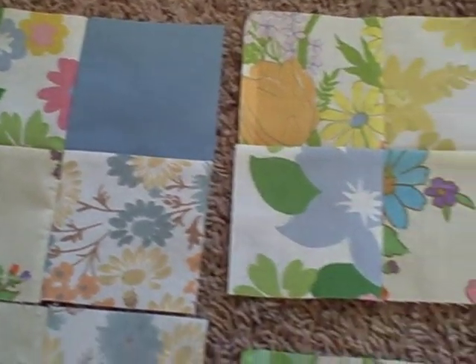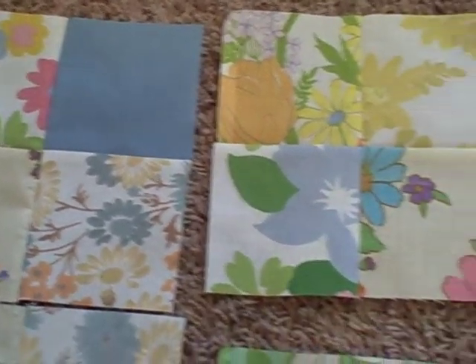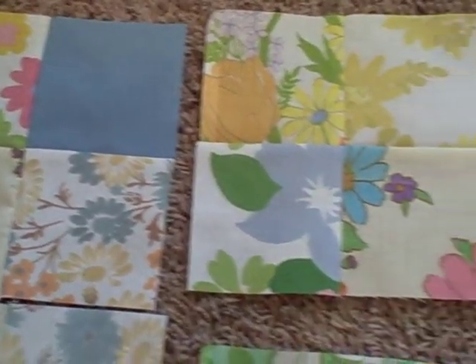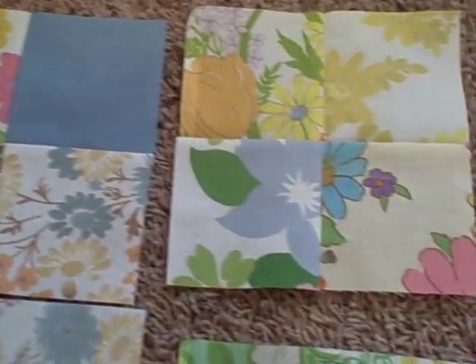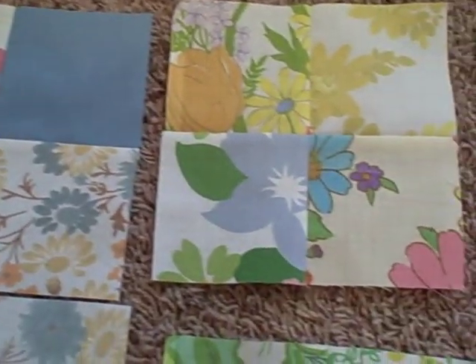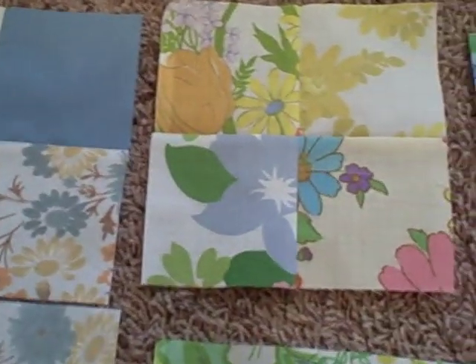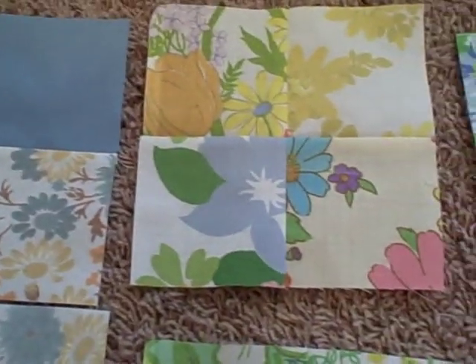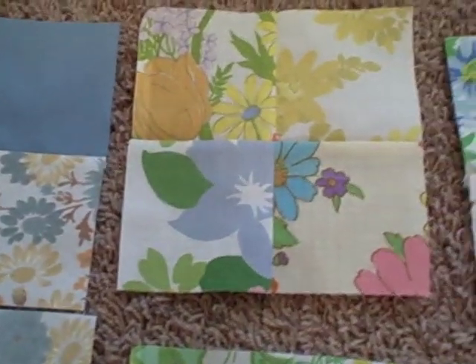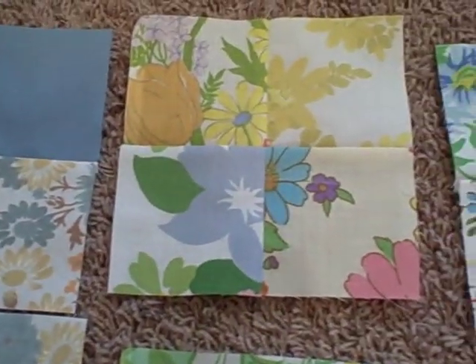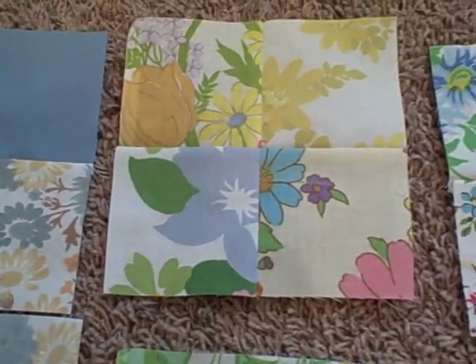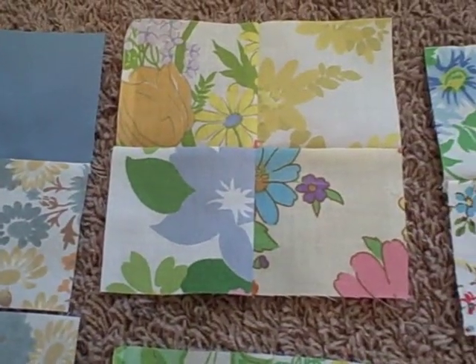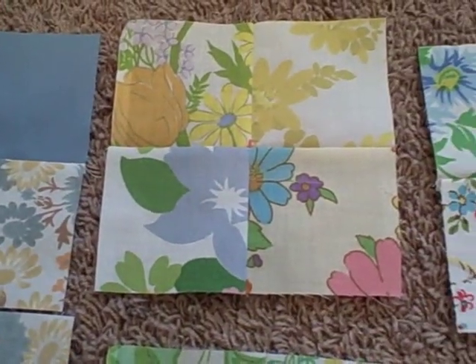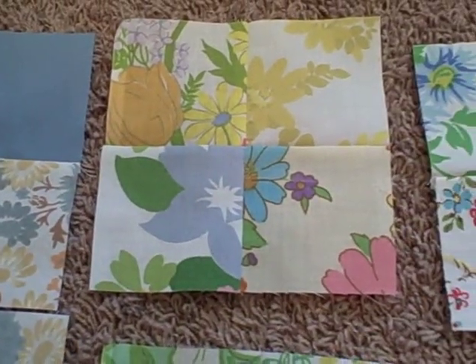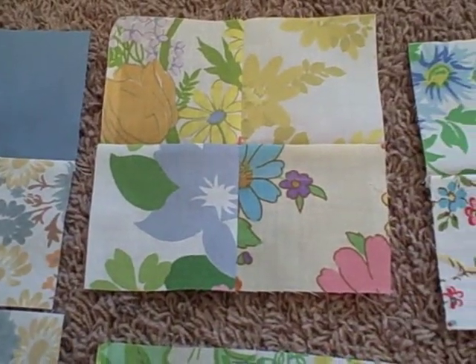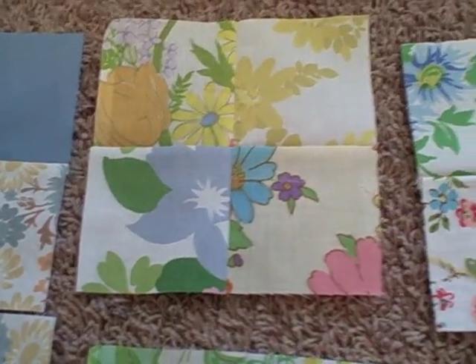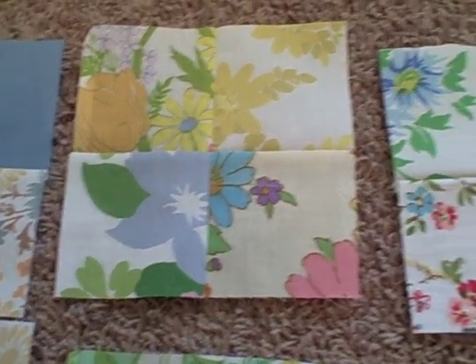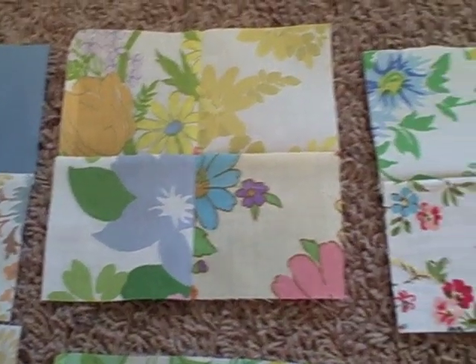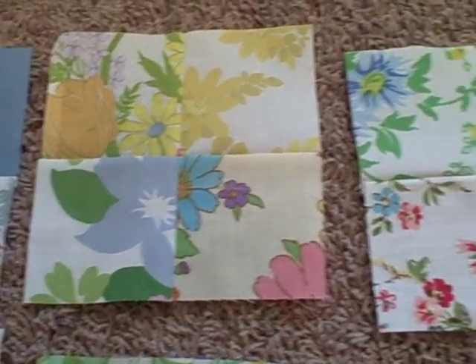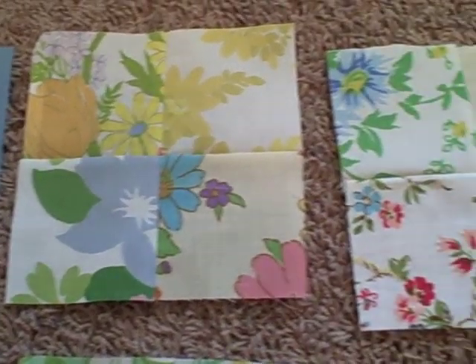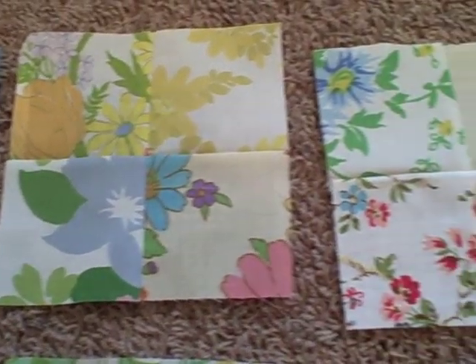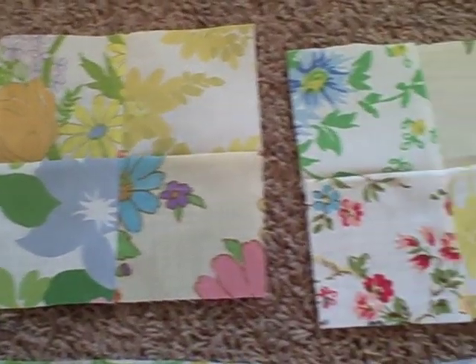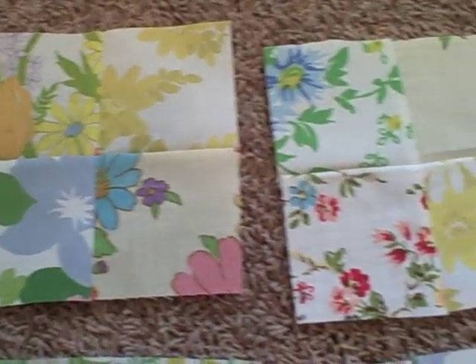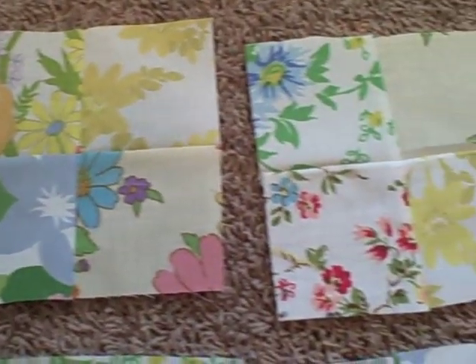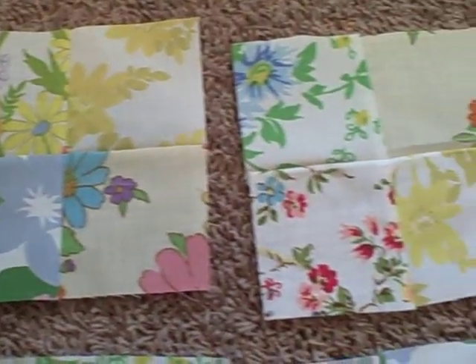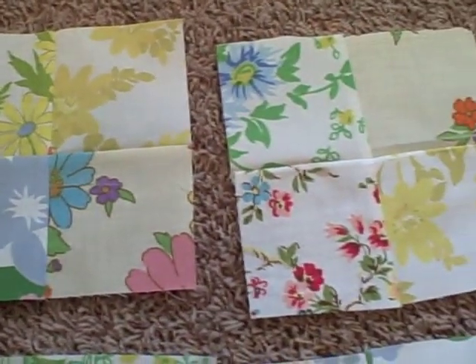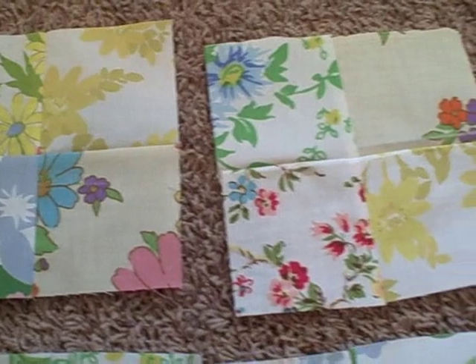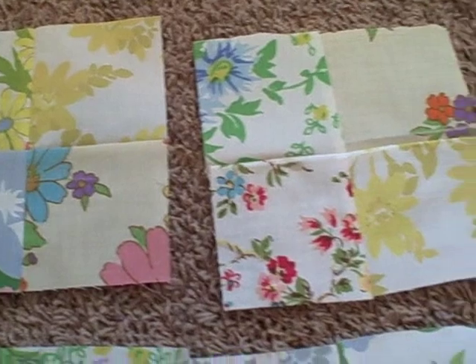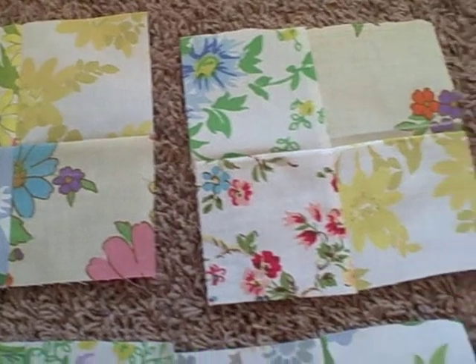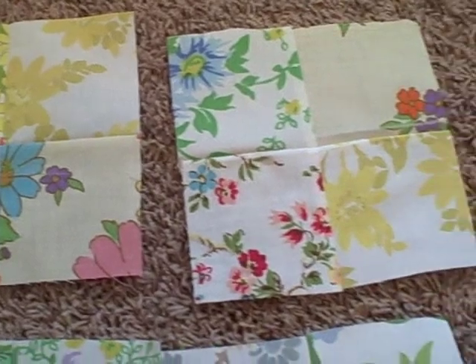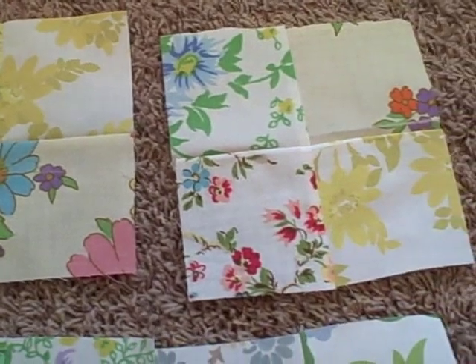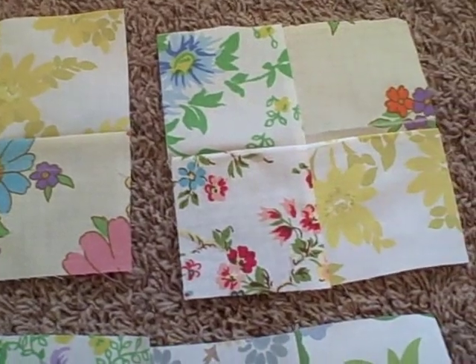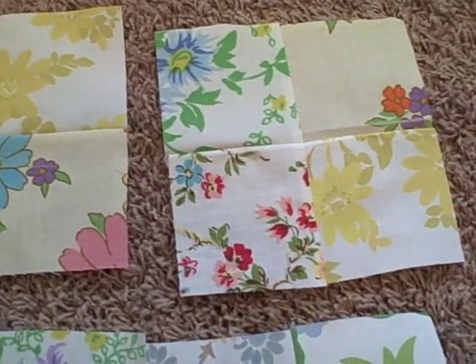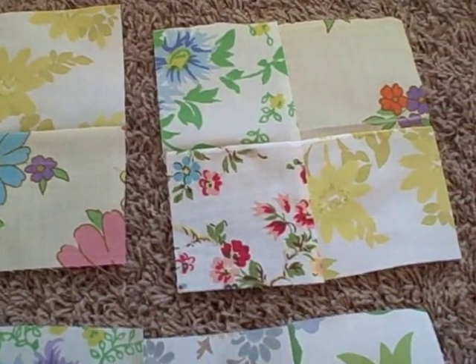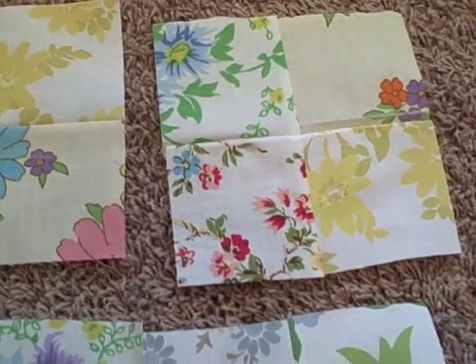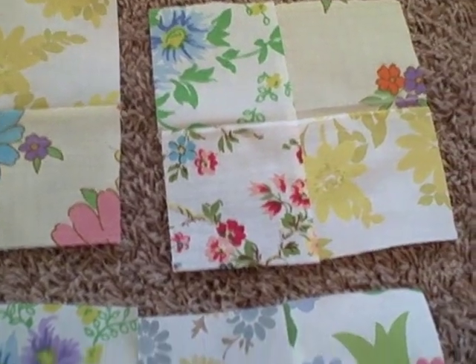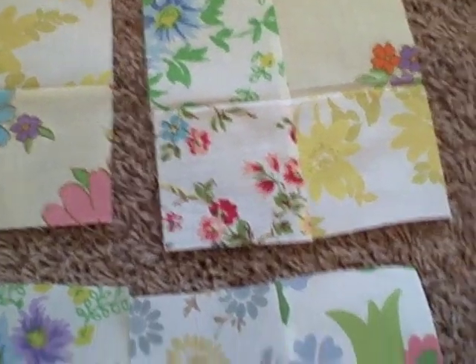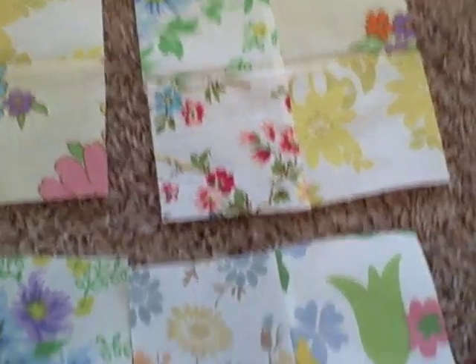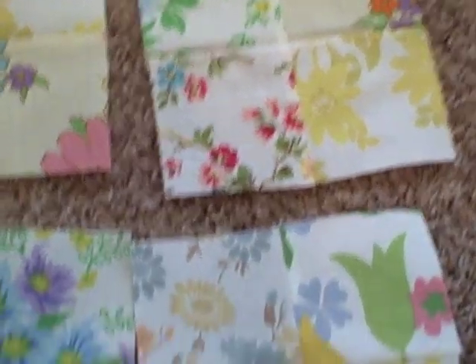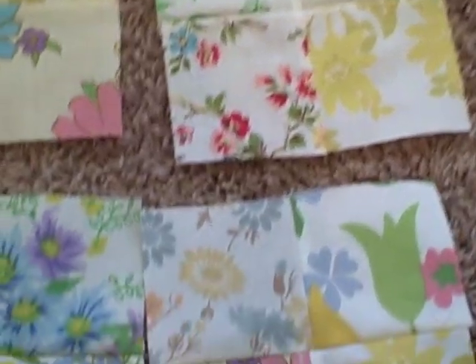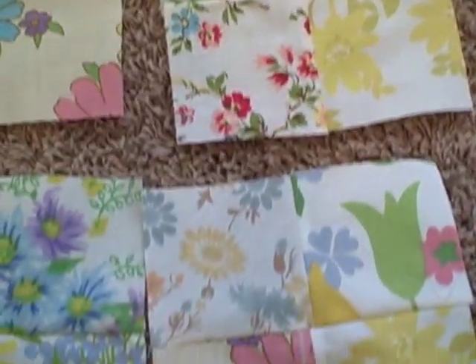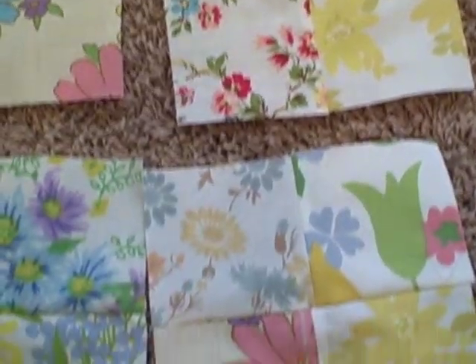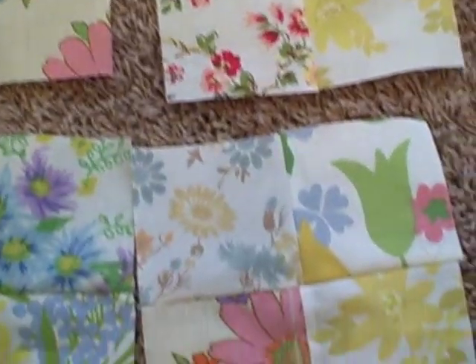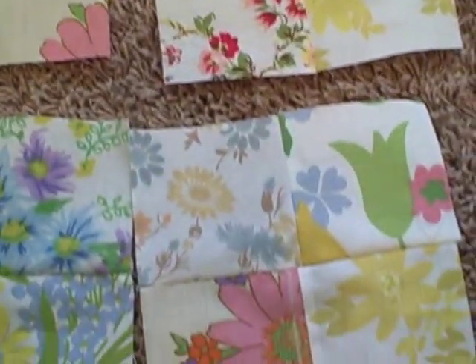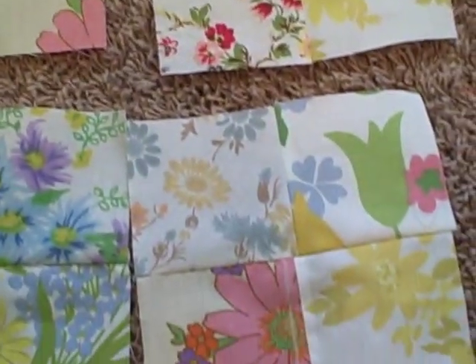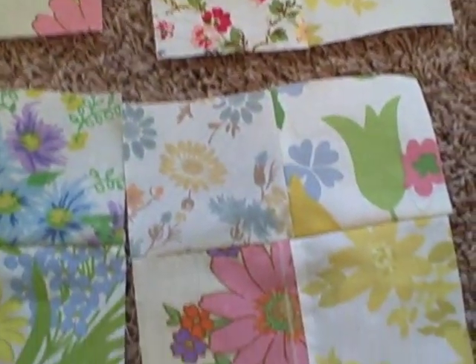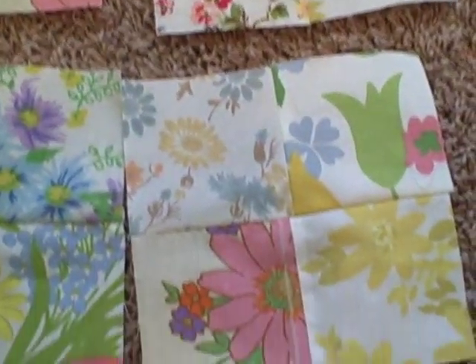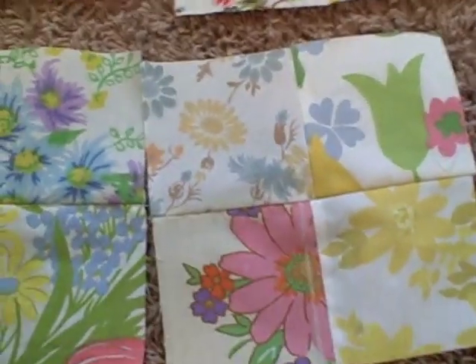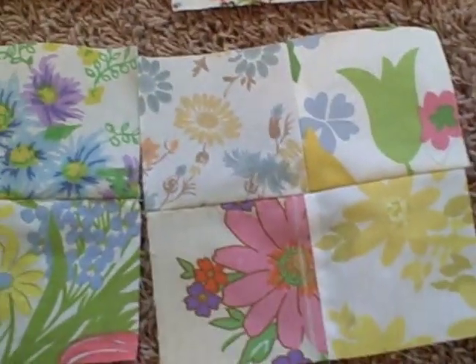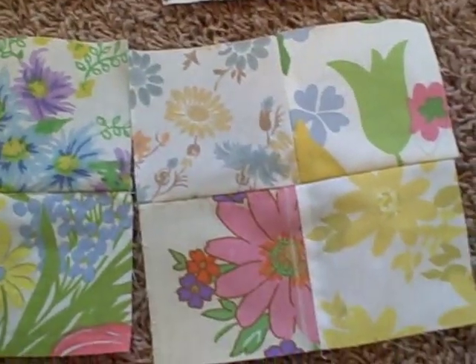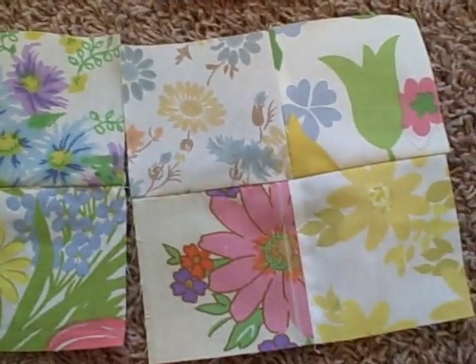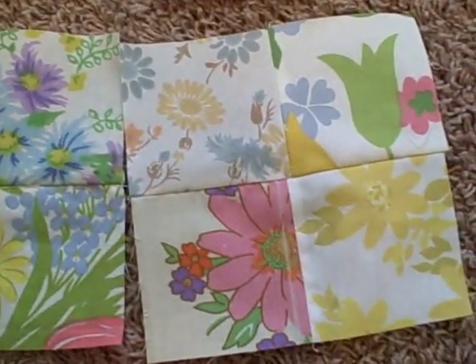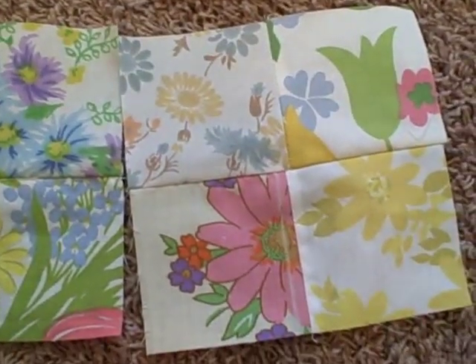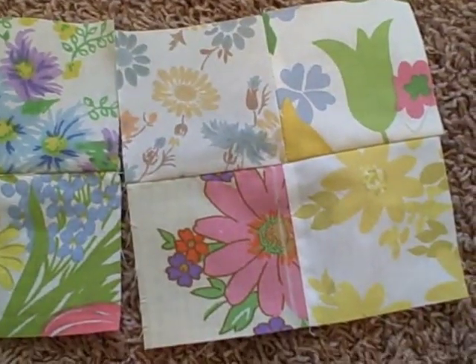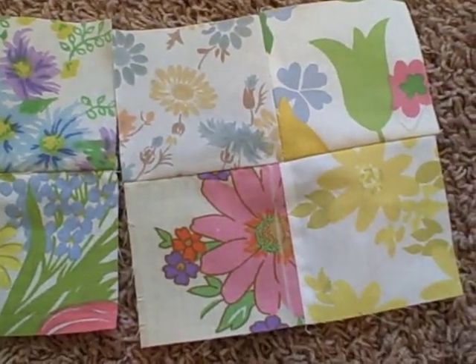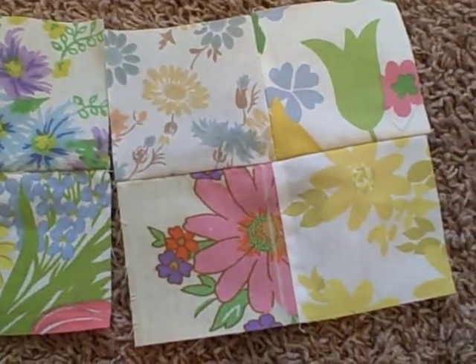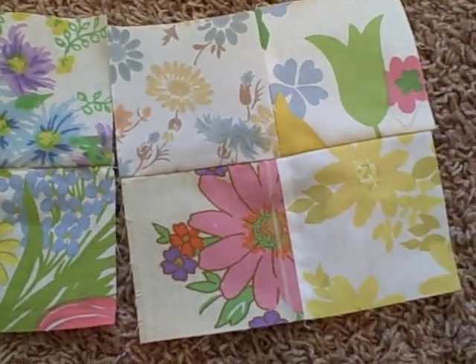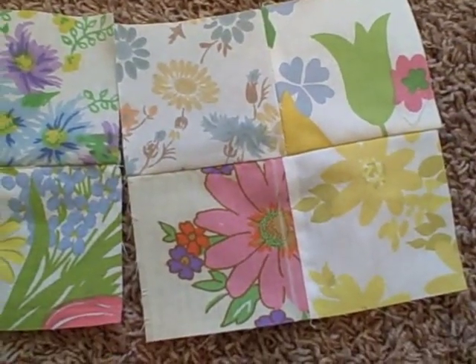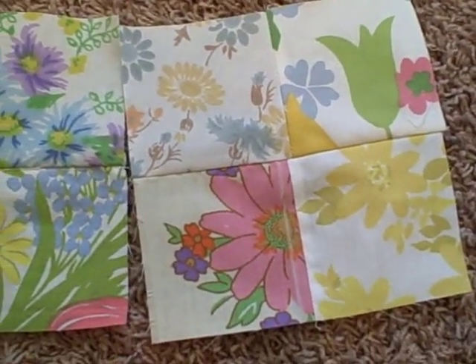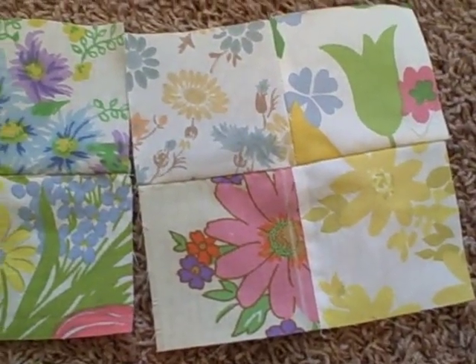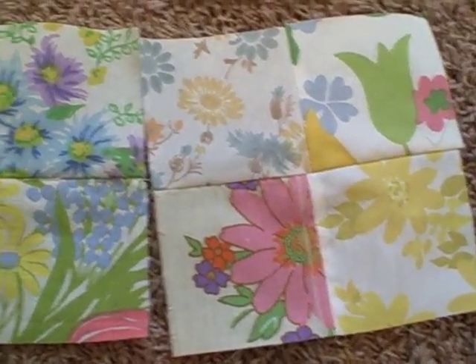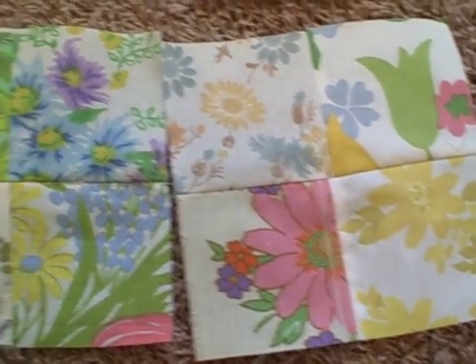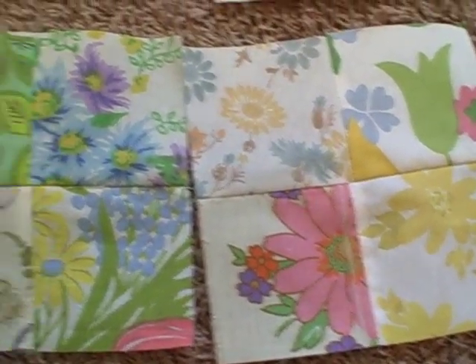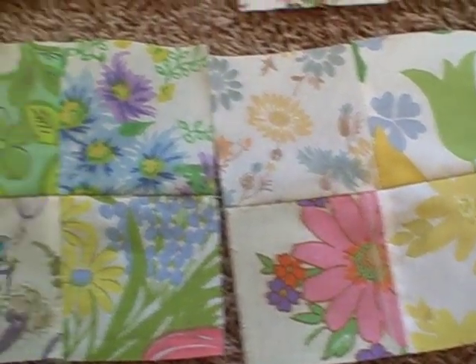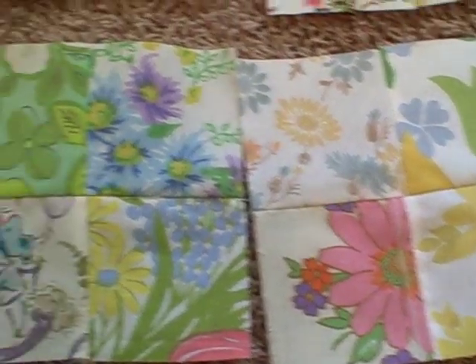This is another project that I'm working on. It's a small patchwork wall quilt made entirely from vintage sheet scraps left over from other projects.